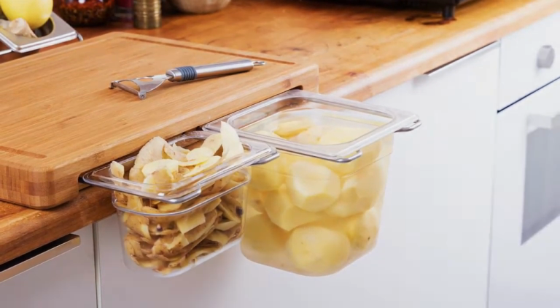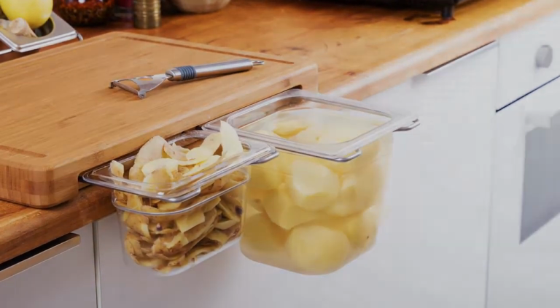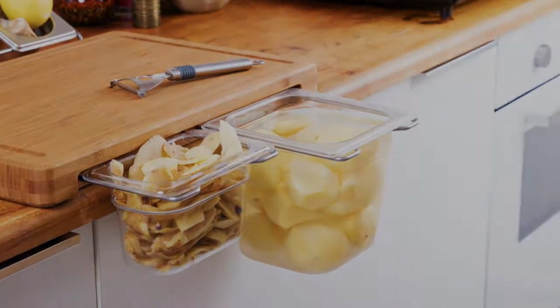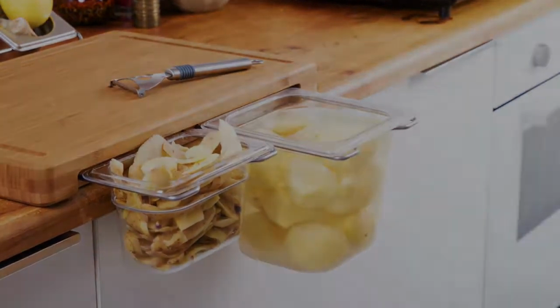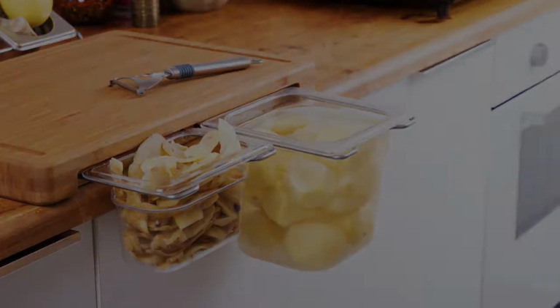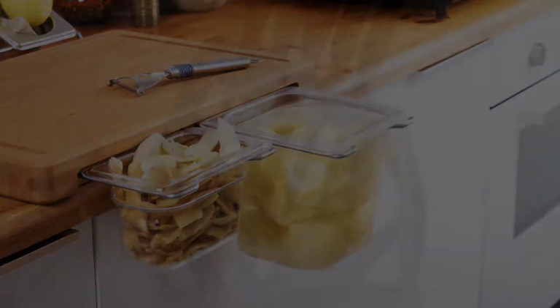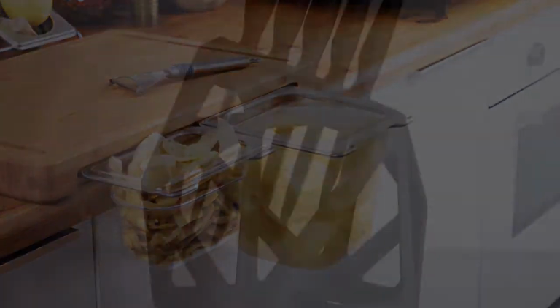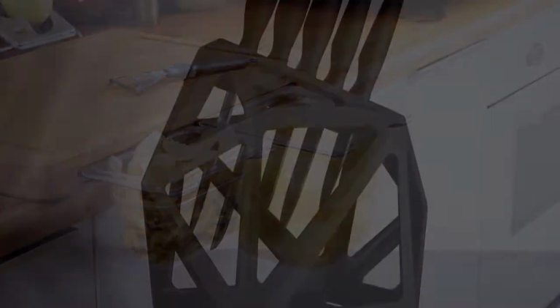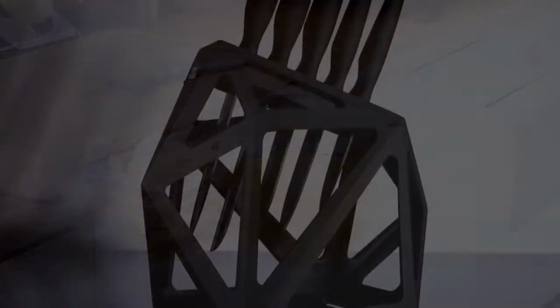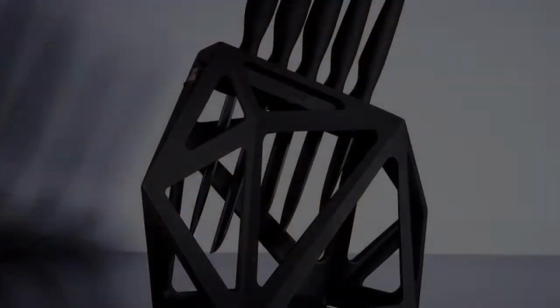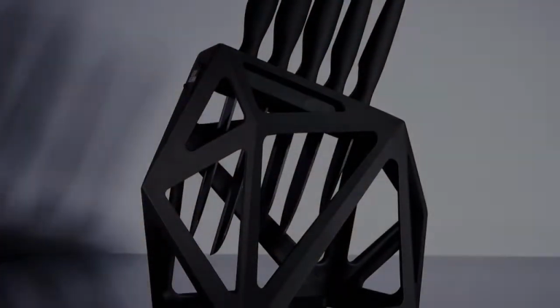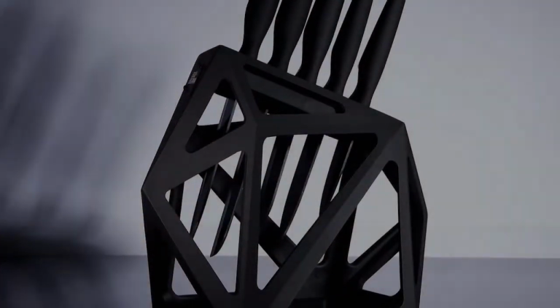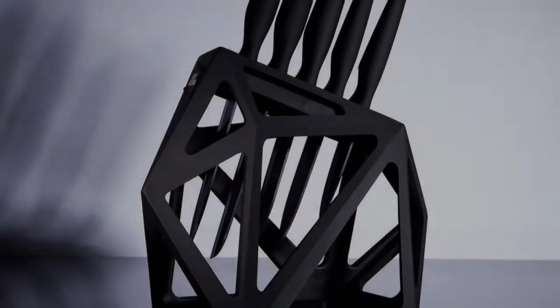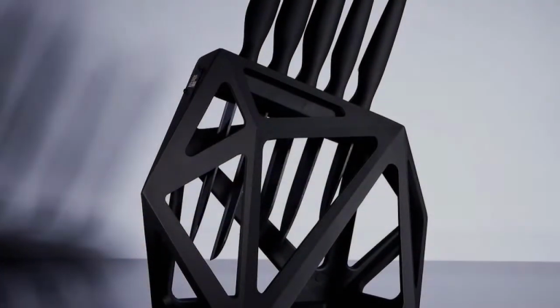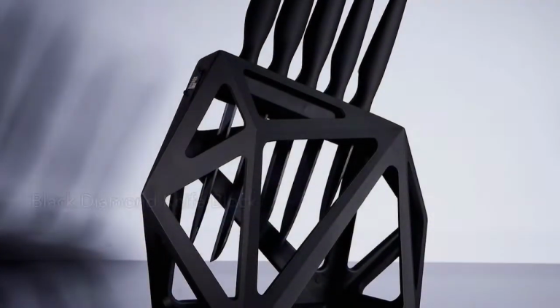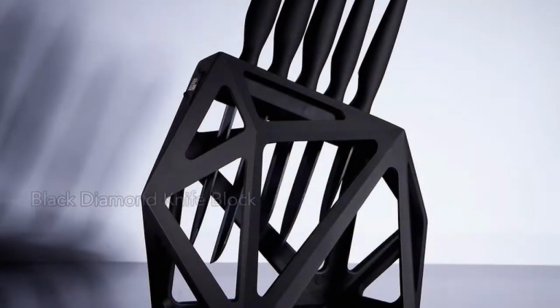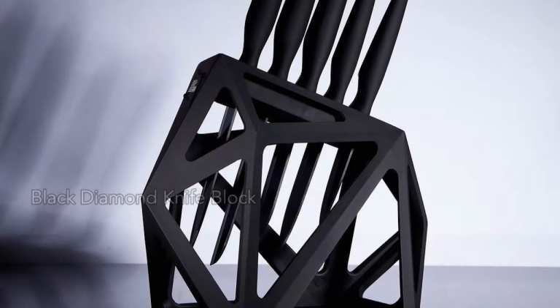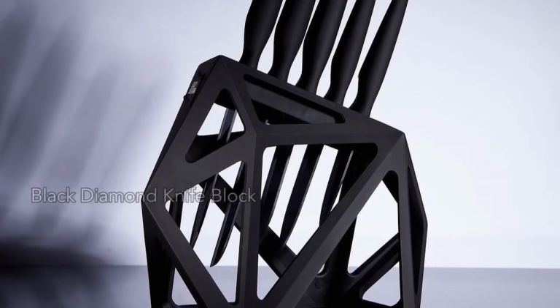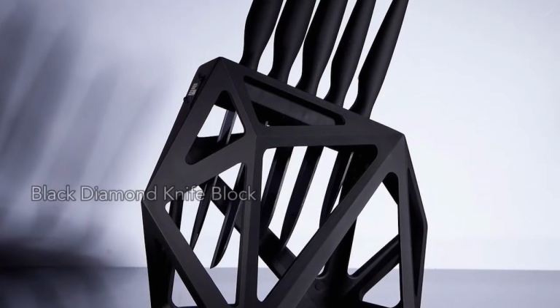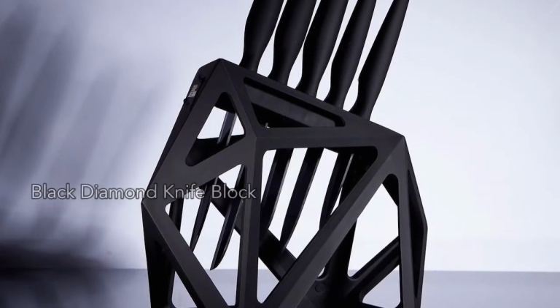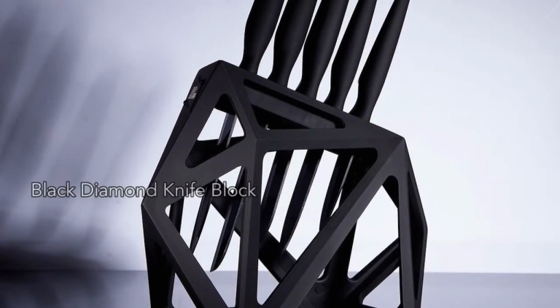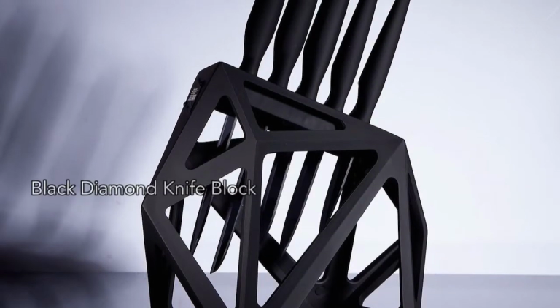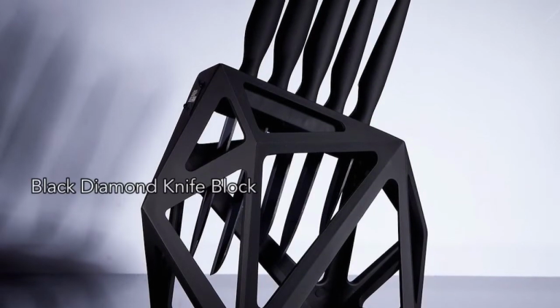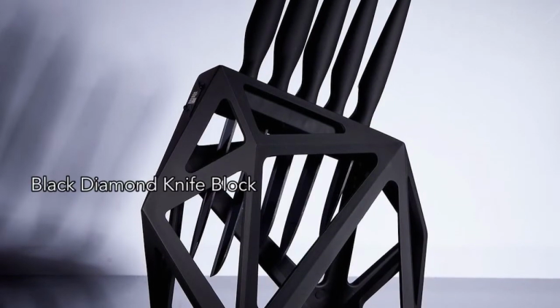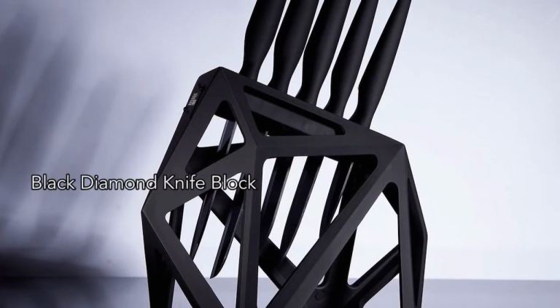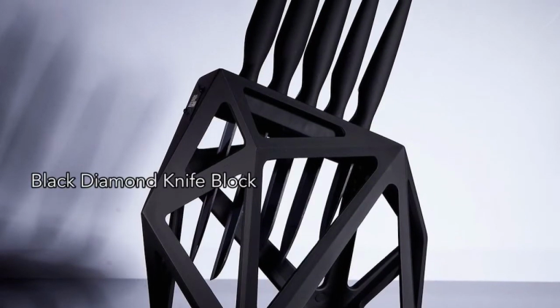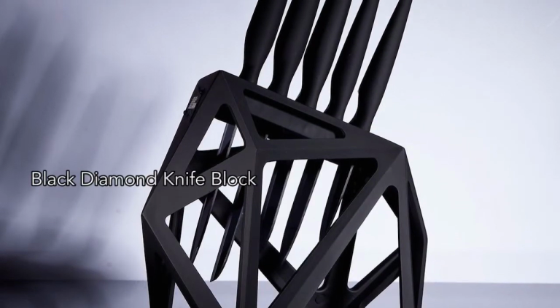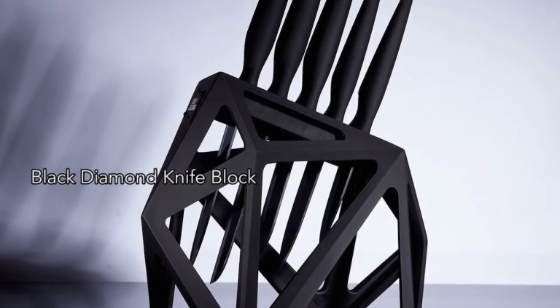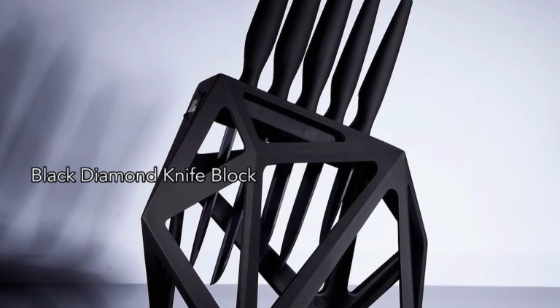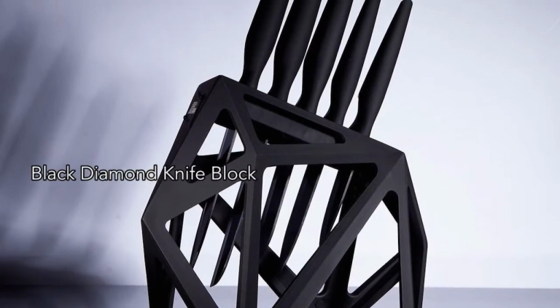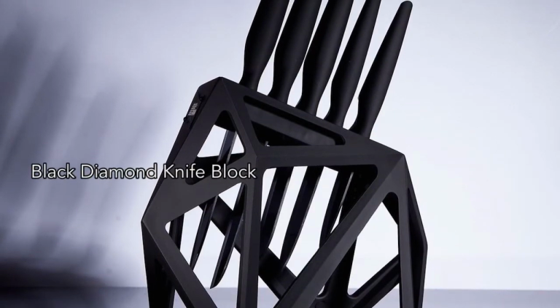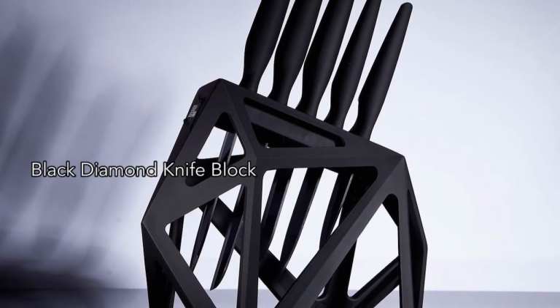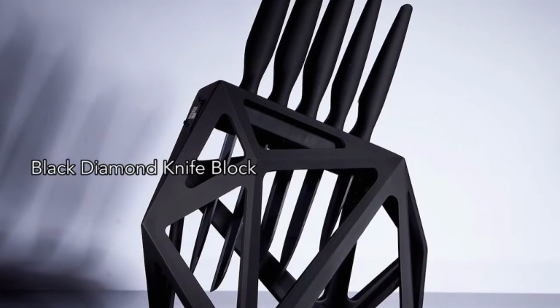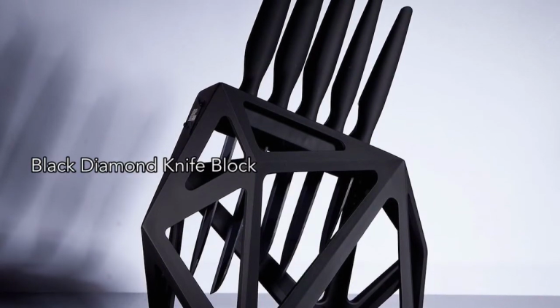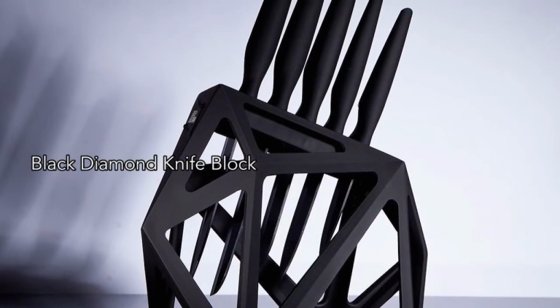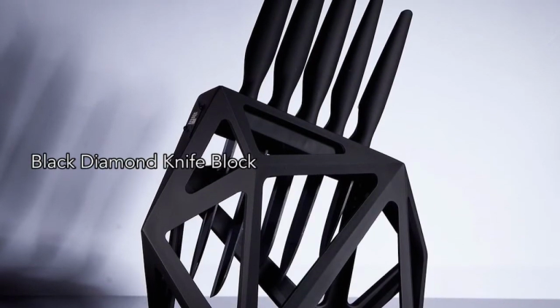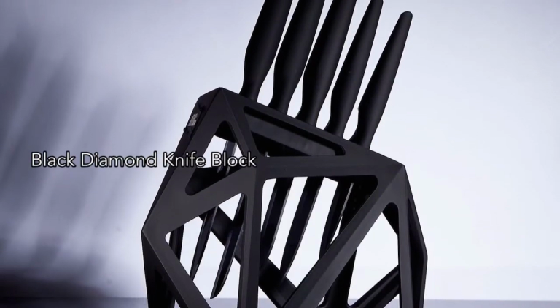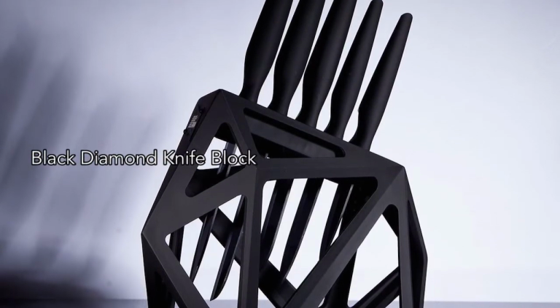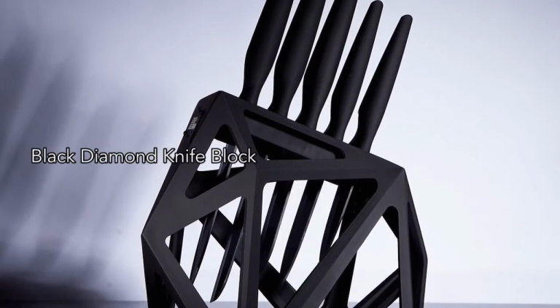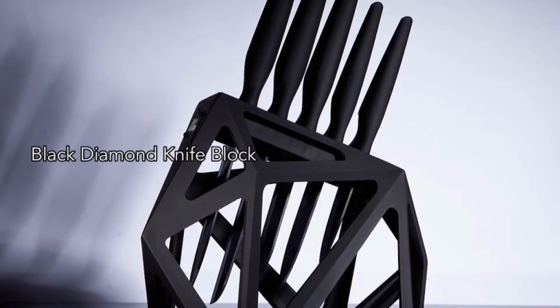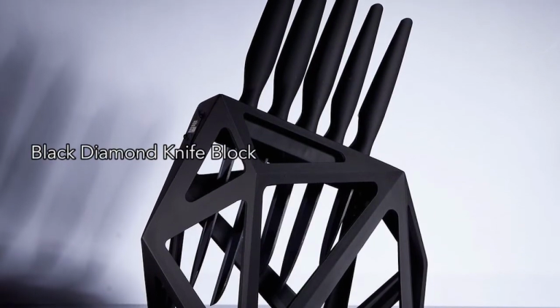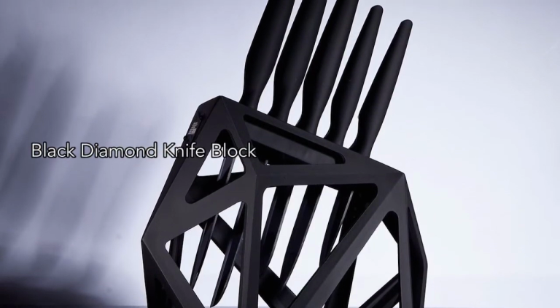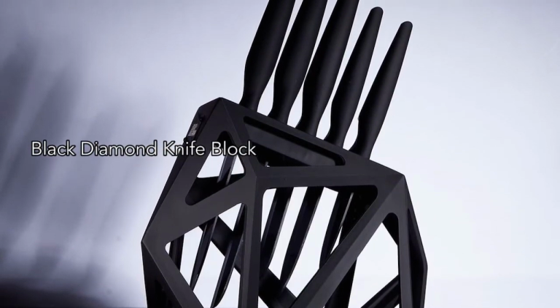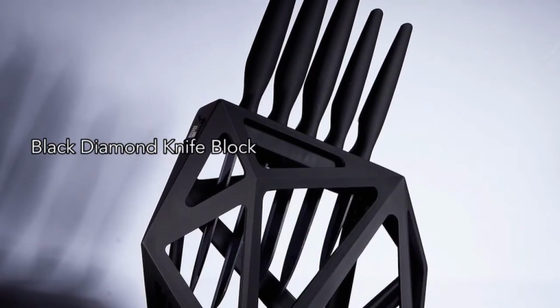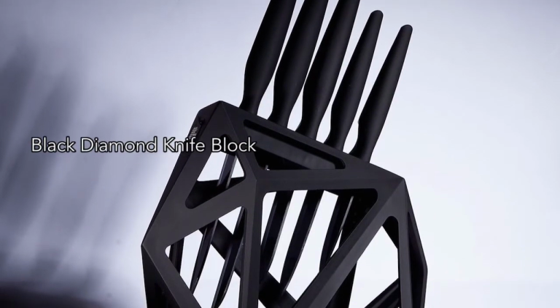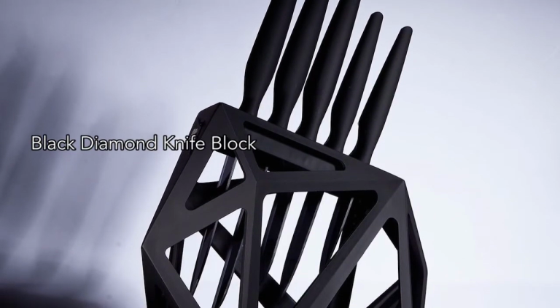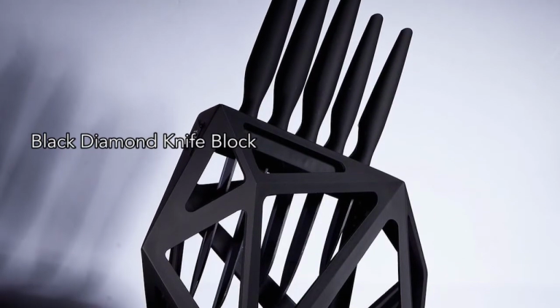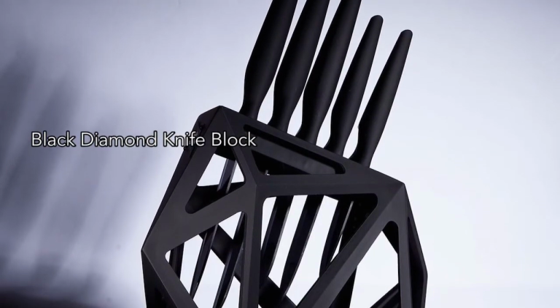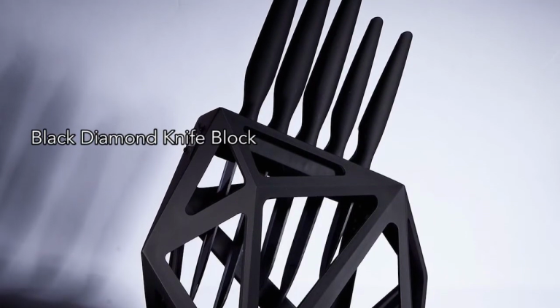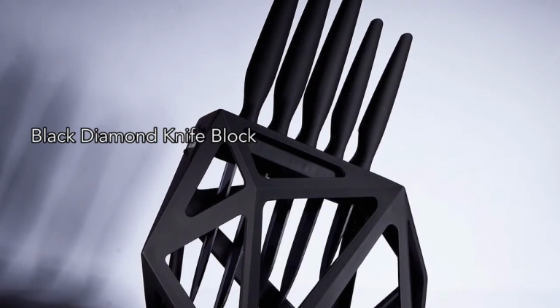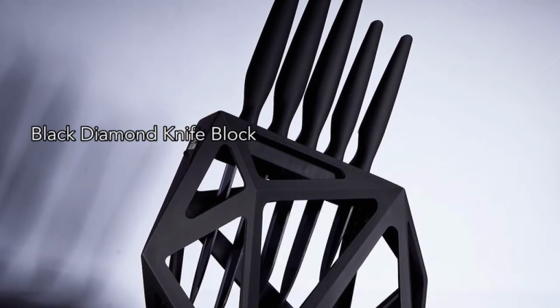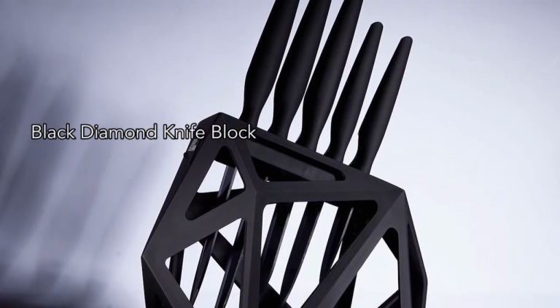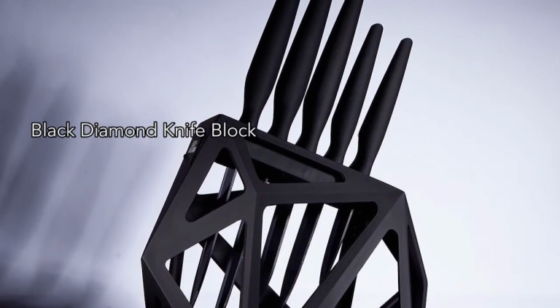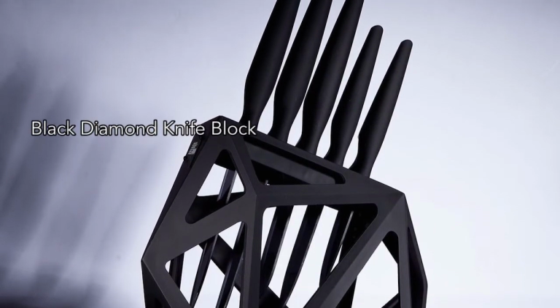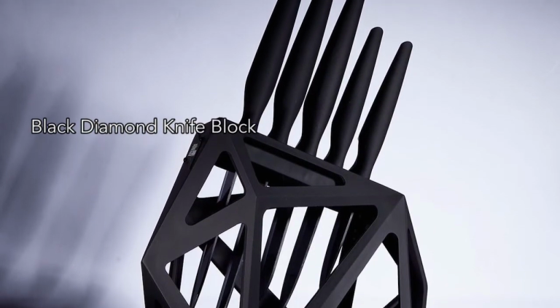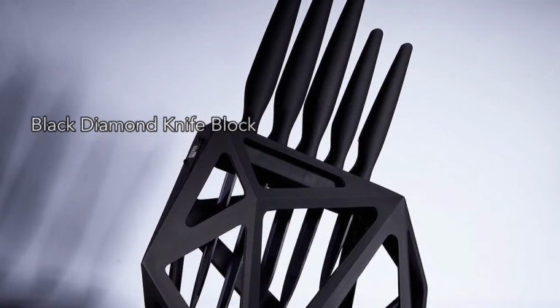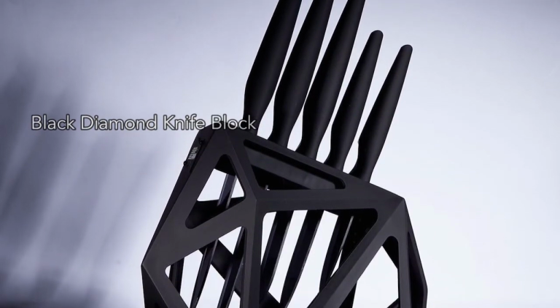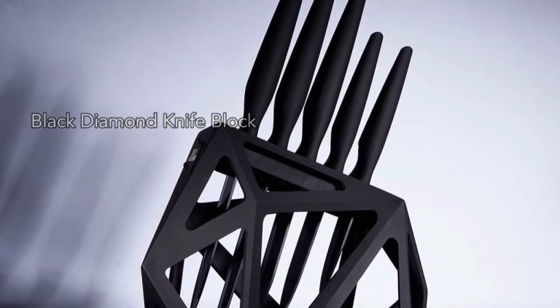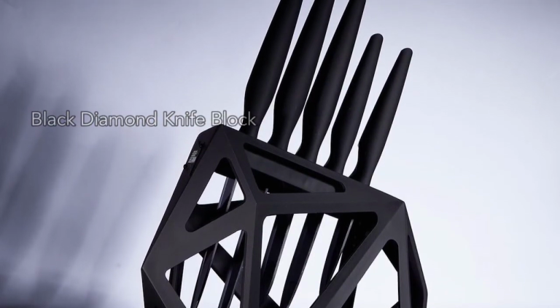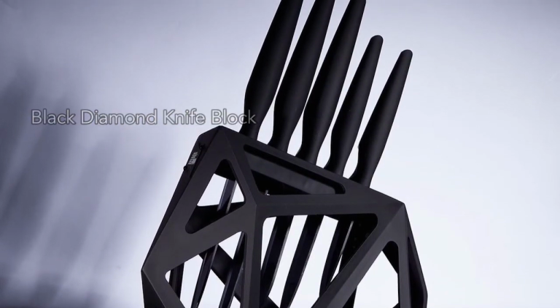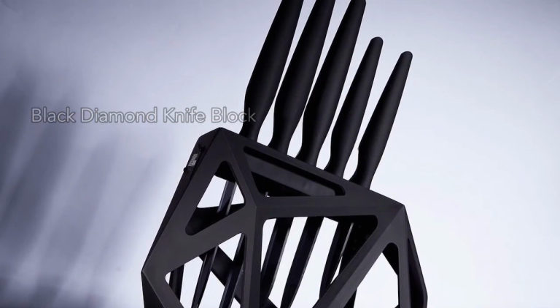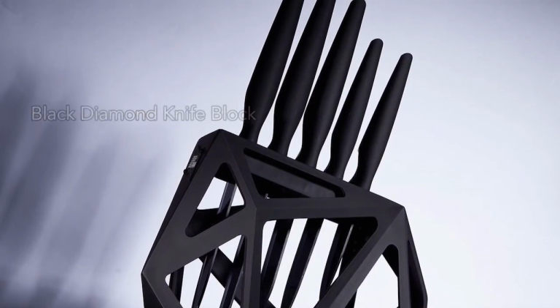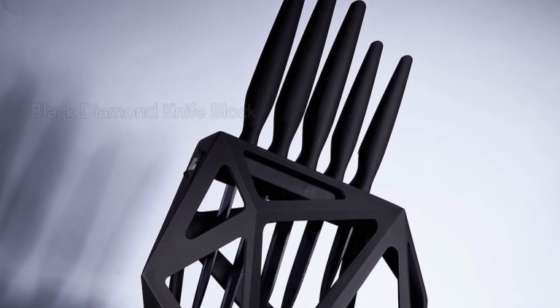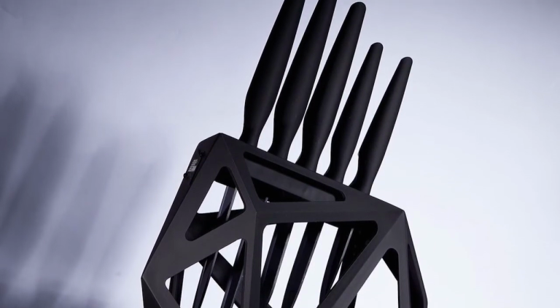Finally, we have the Black Diamond Knife Block. Every kitchen needs a stylish knife block, and this is the coolest knife block around.